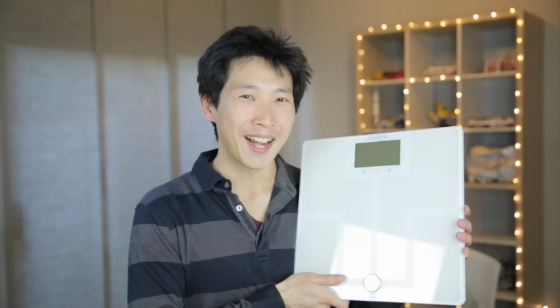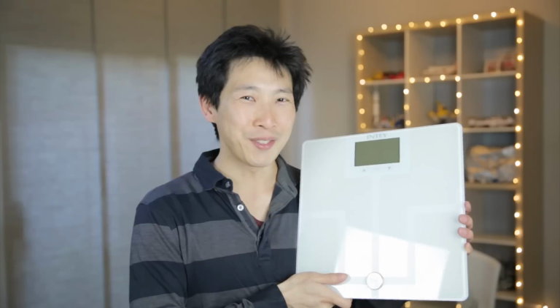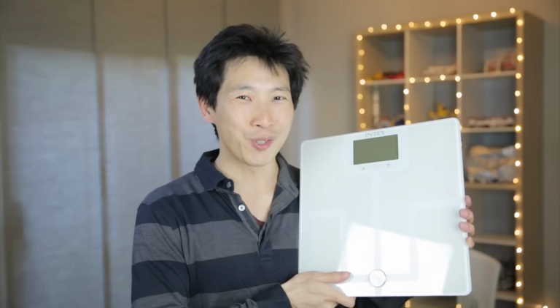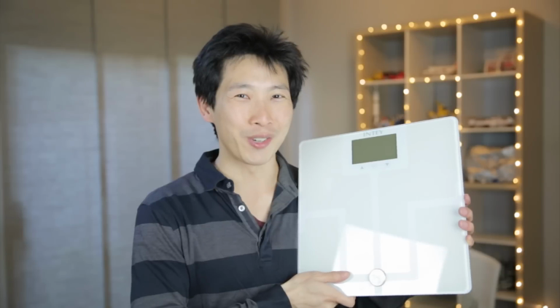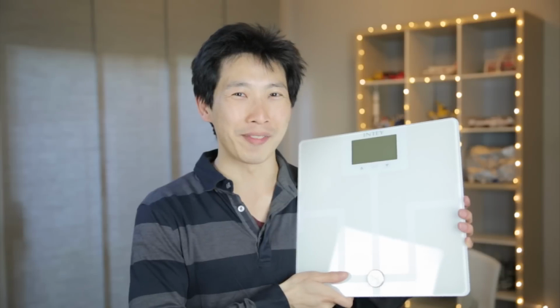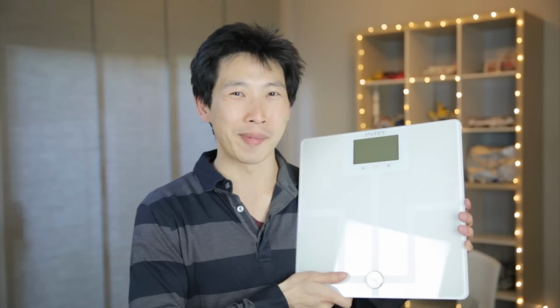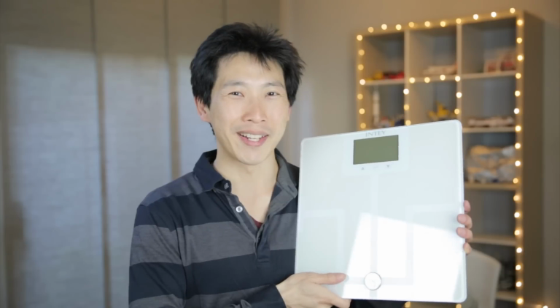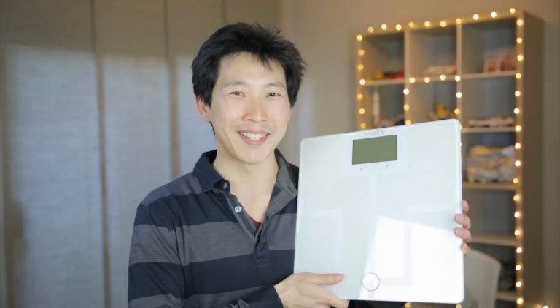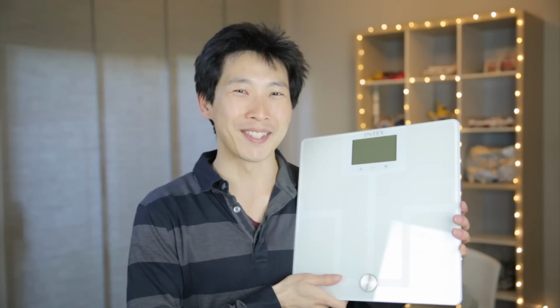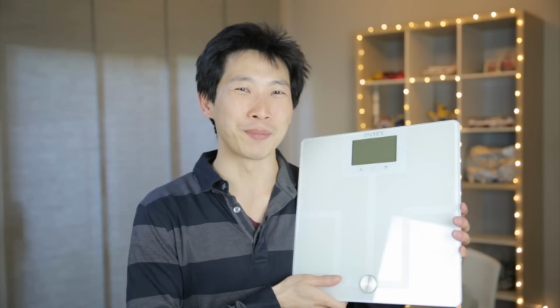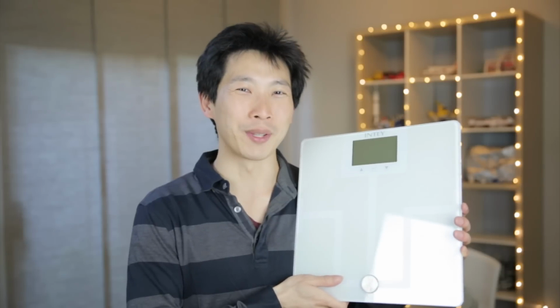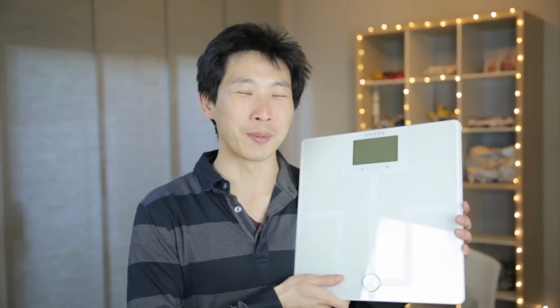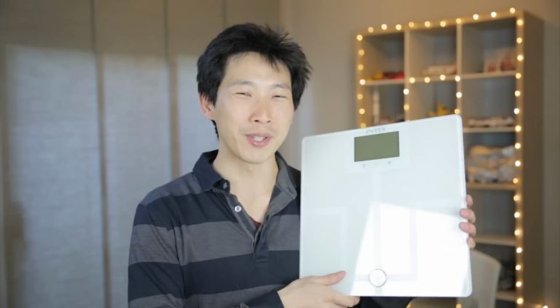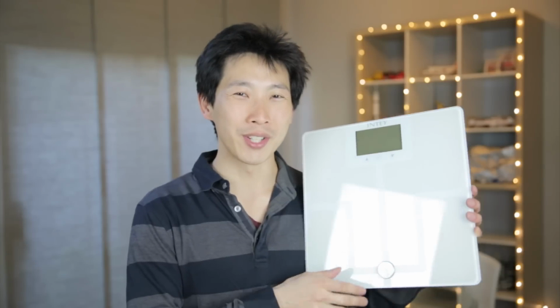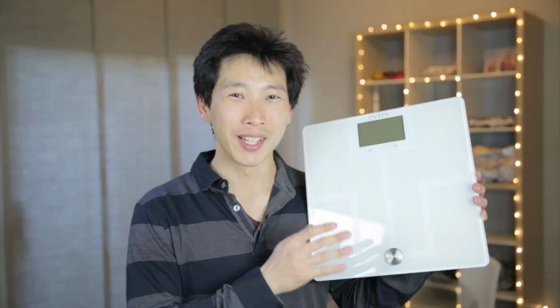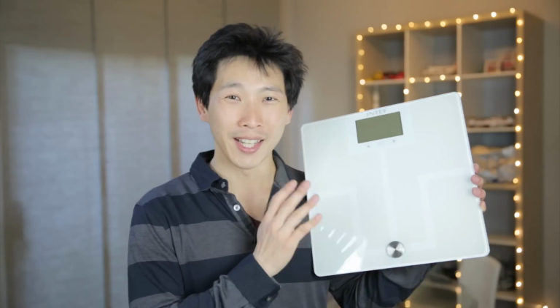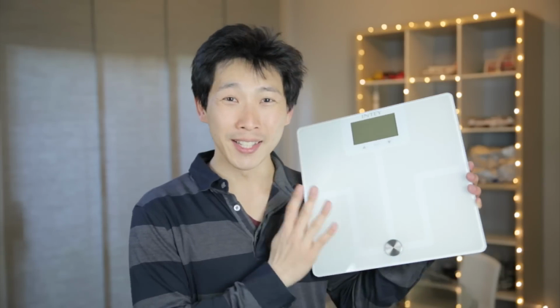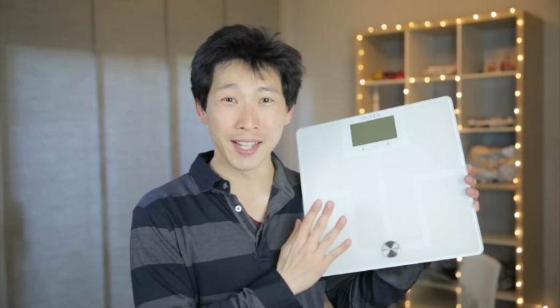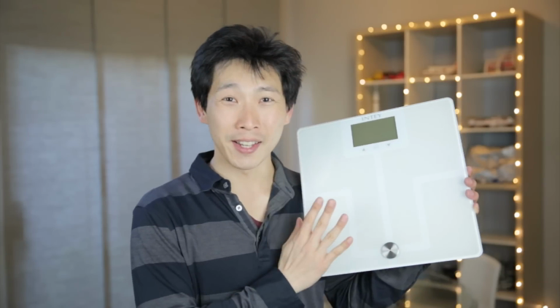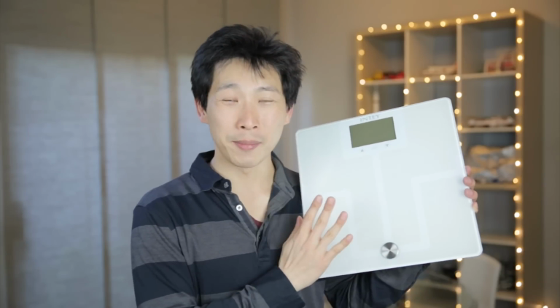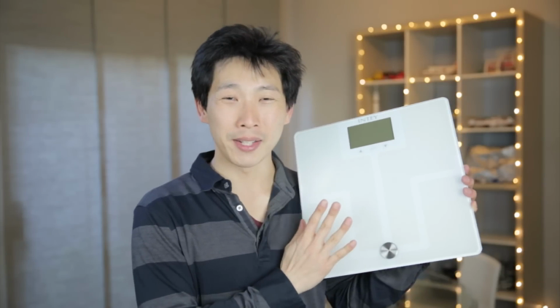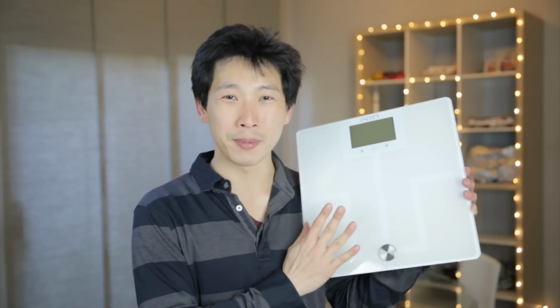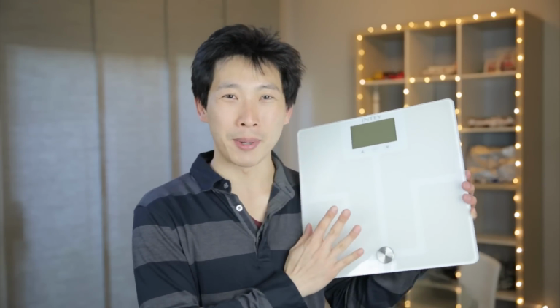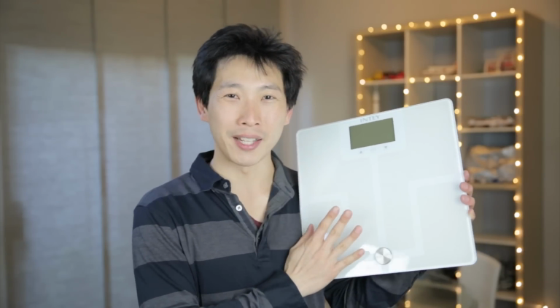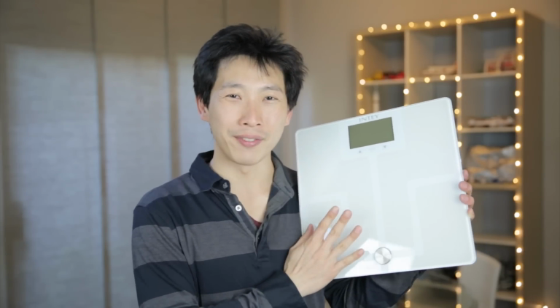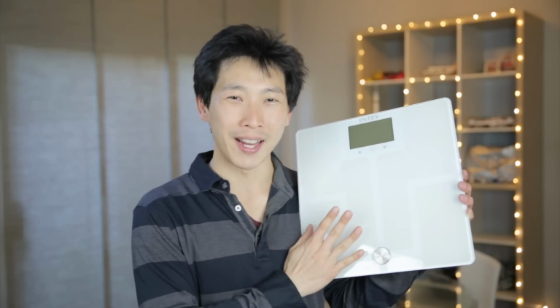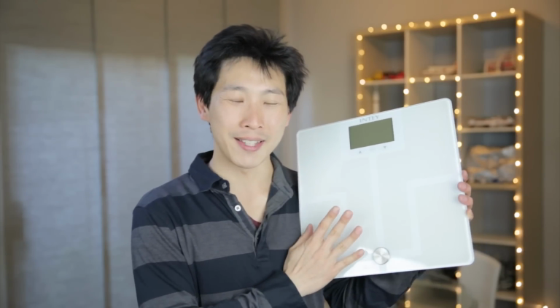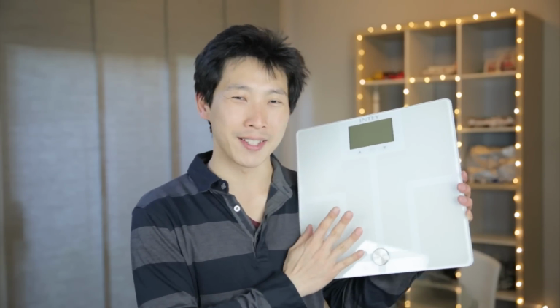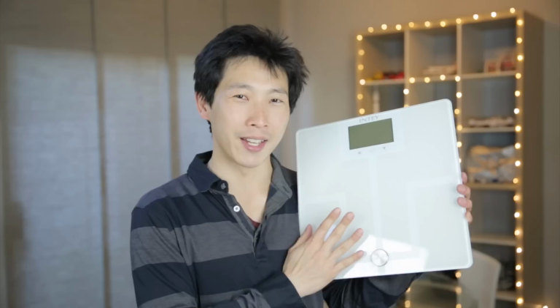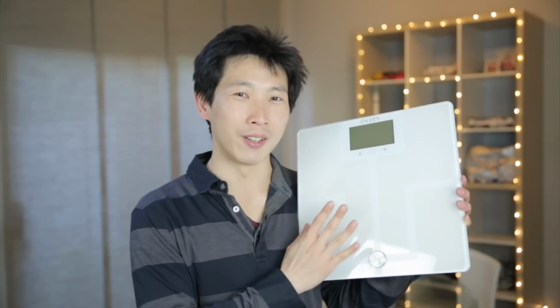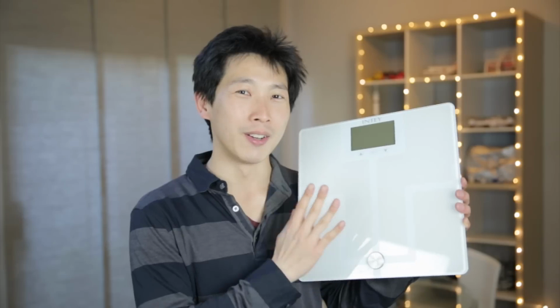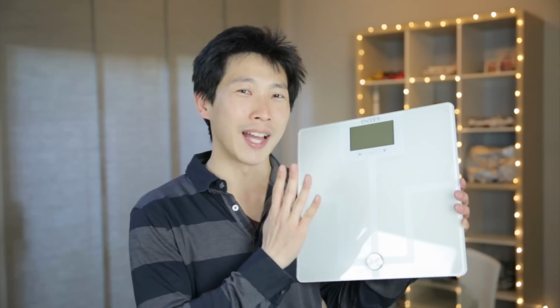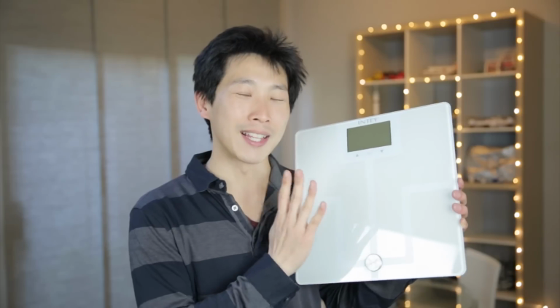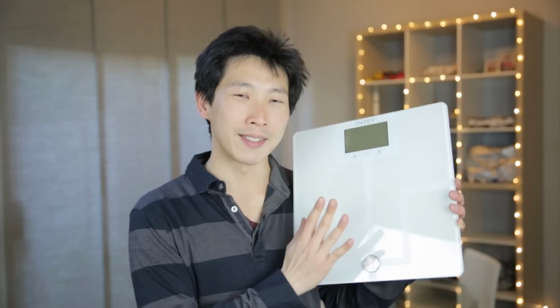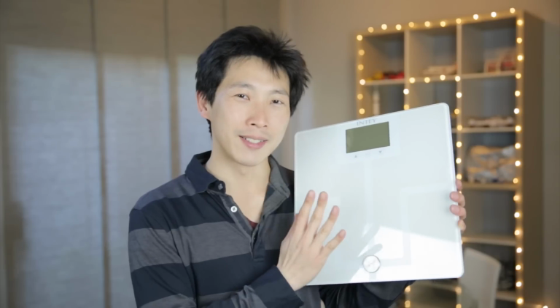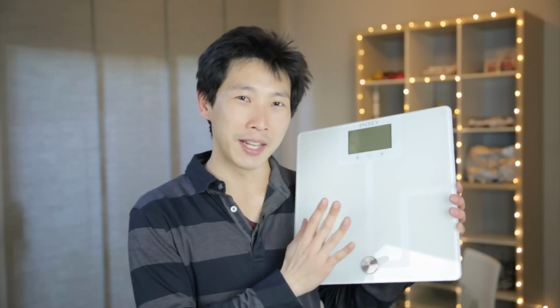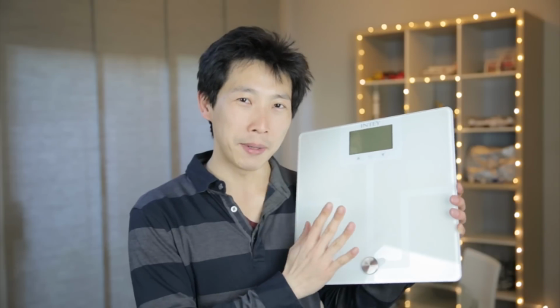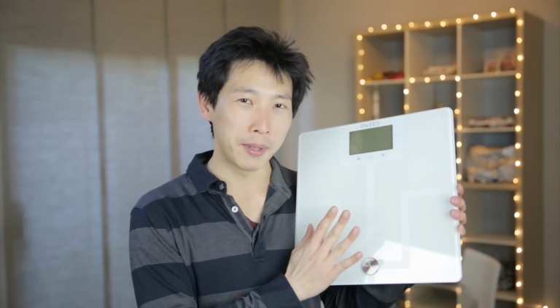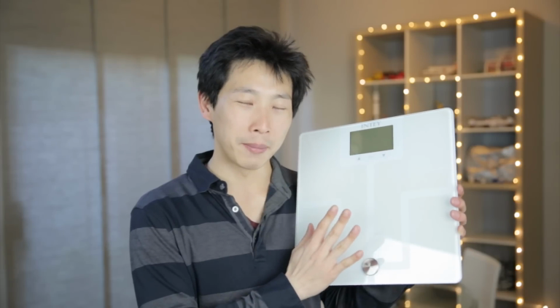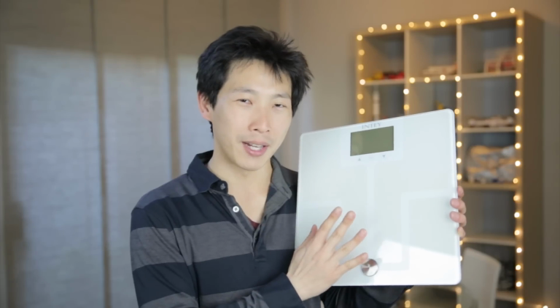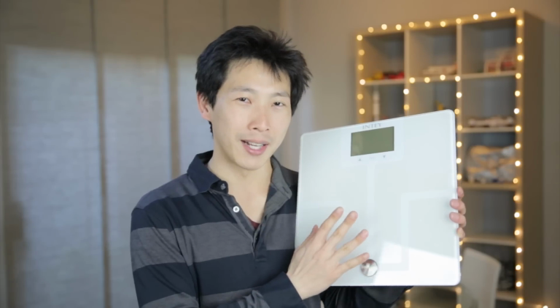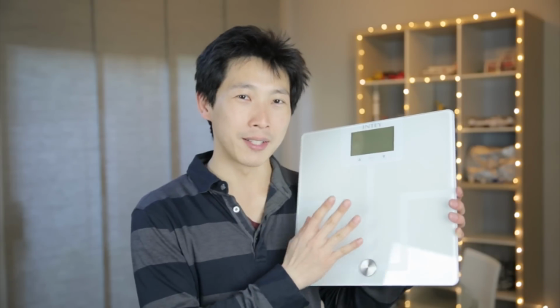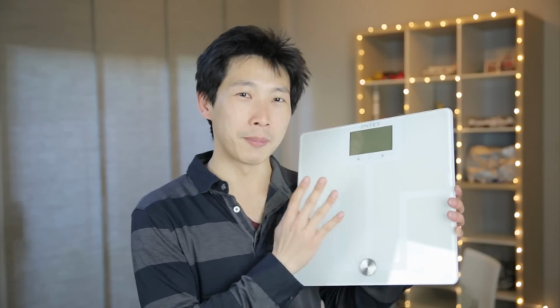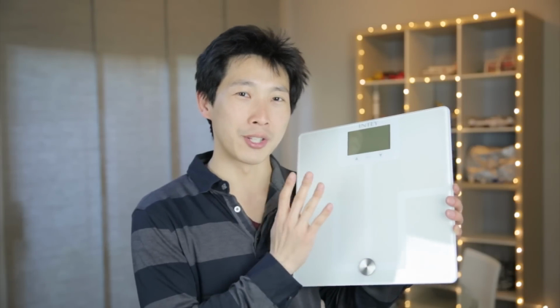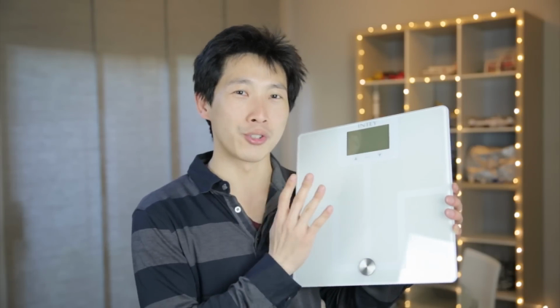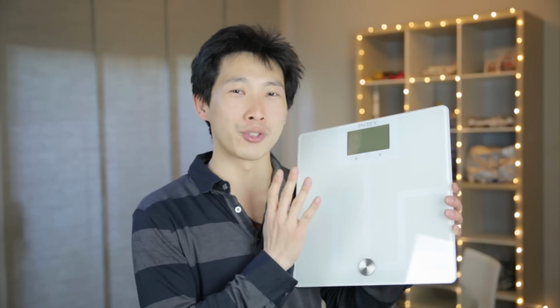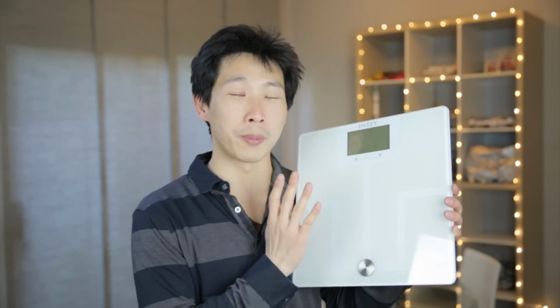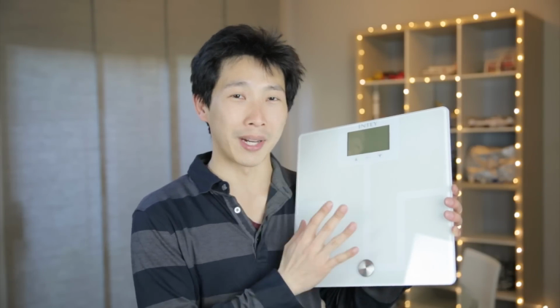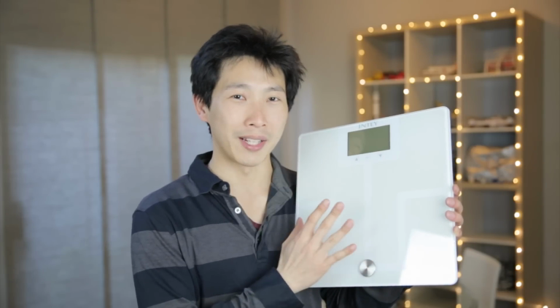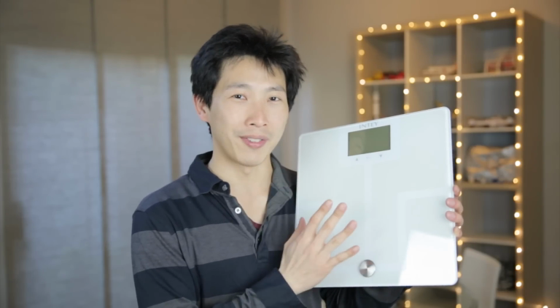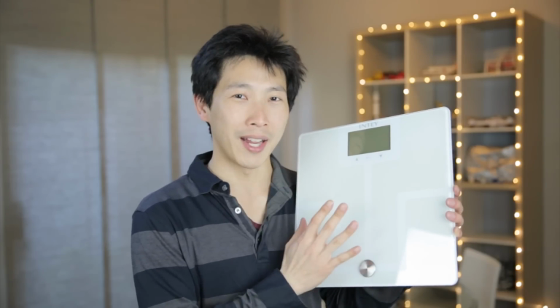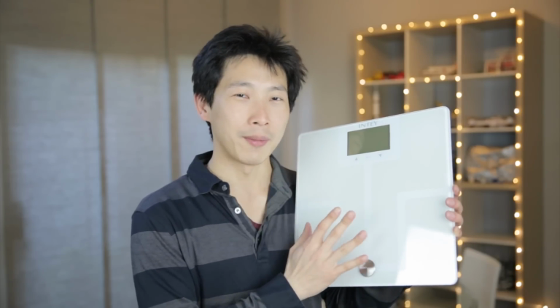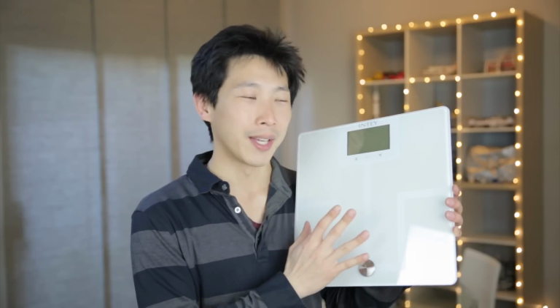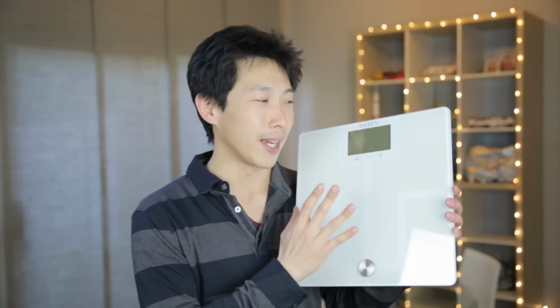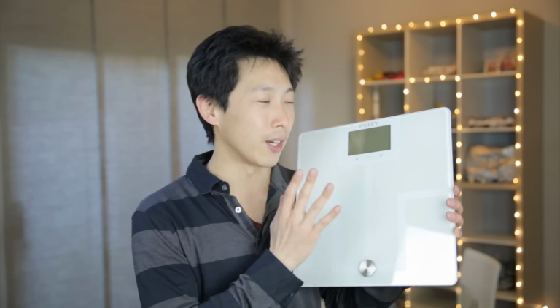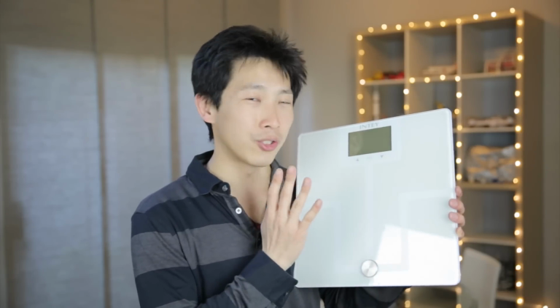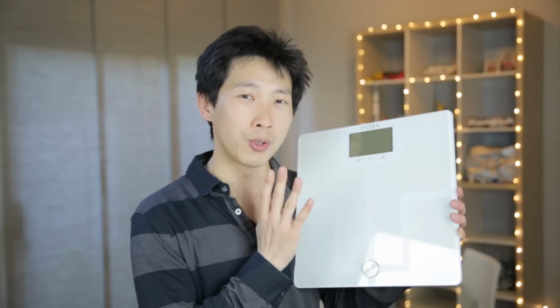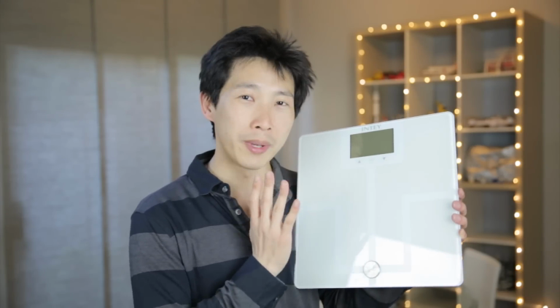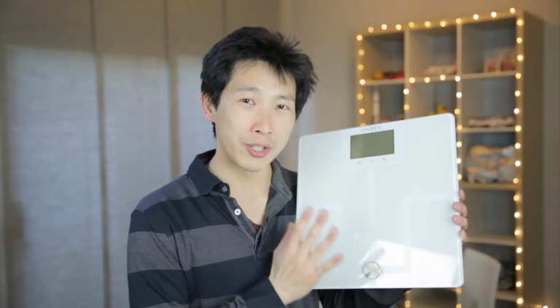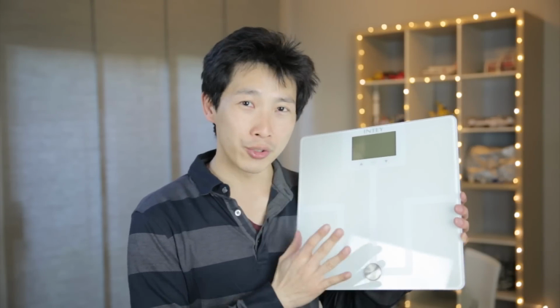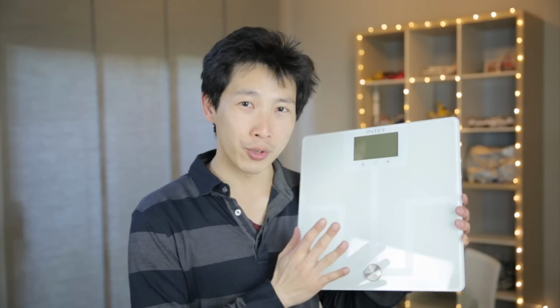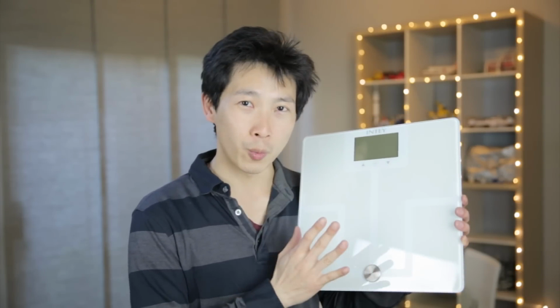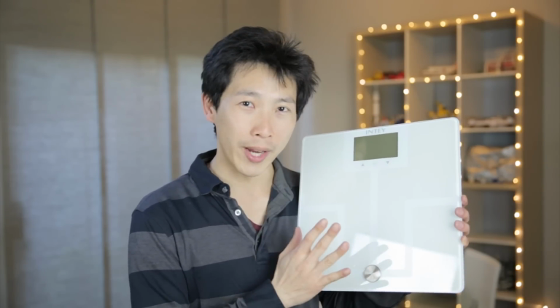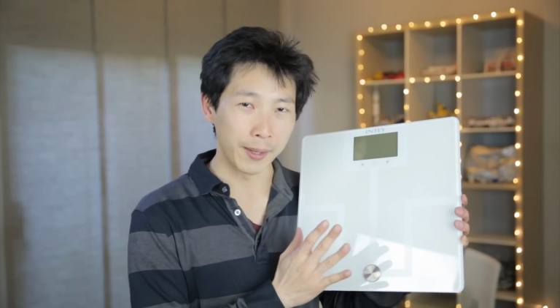How's it going everybody, this is Peter Bush. Intake gave me this body fat scale. As its name implies, it measures your body fat and also measures your weight.